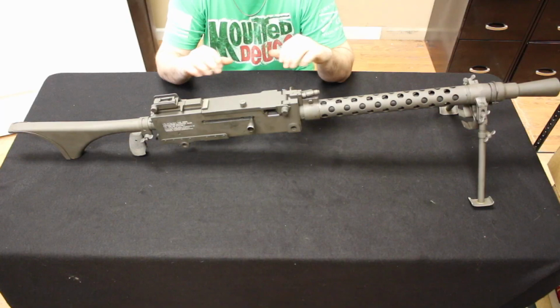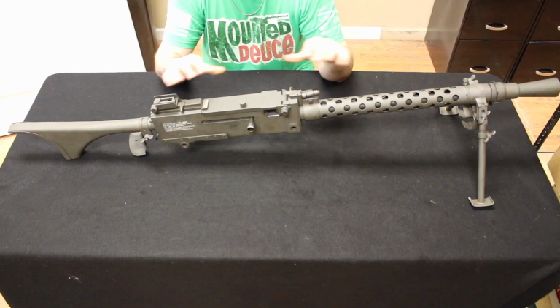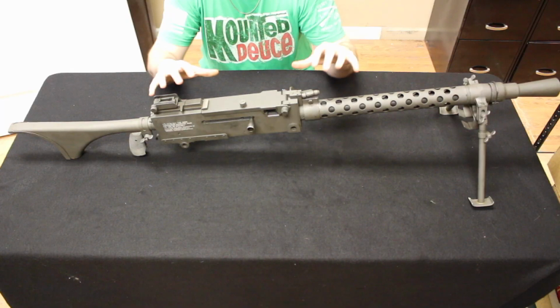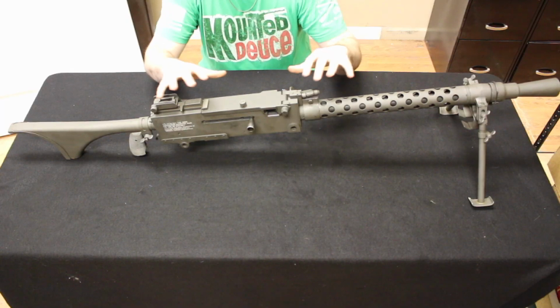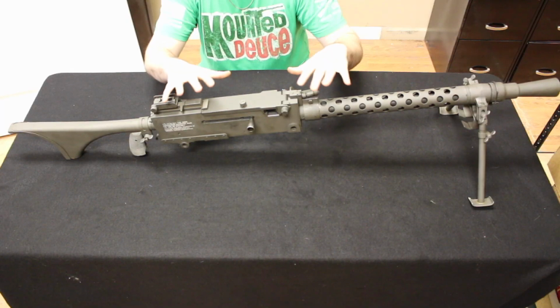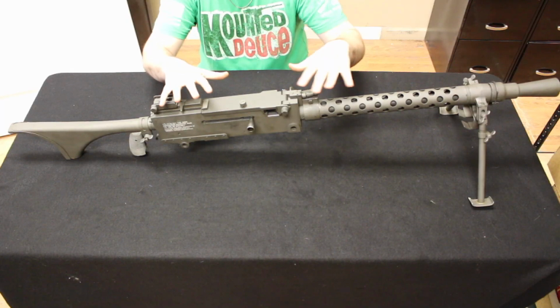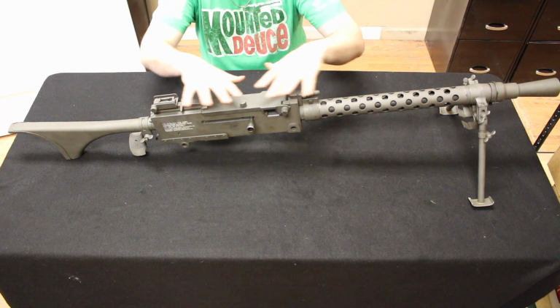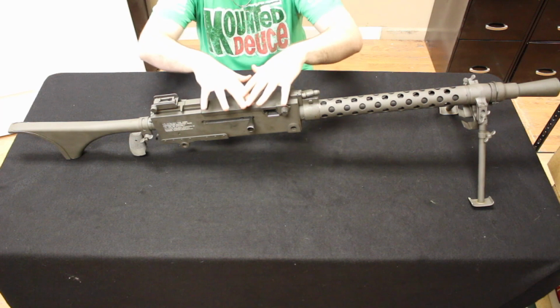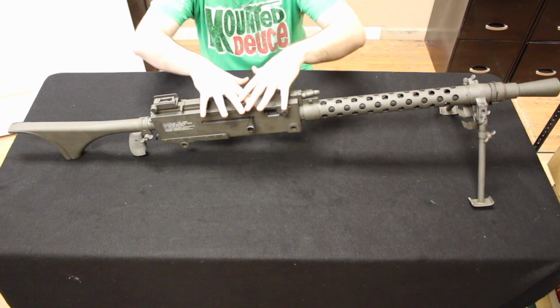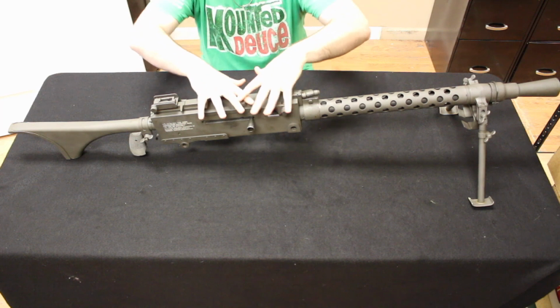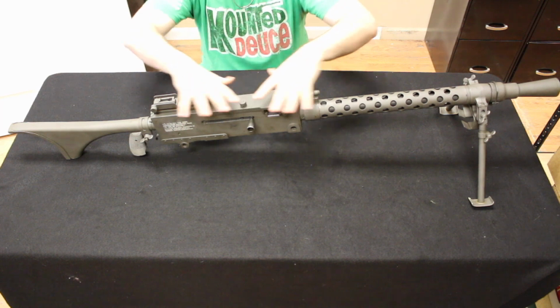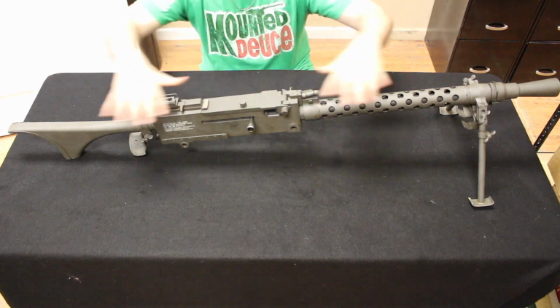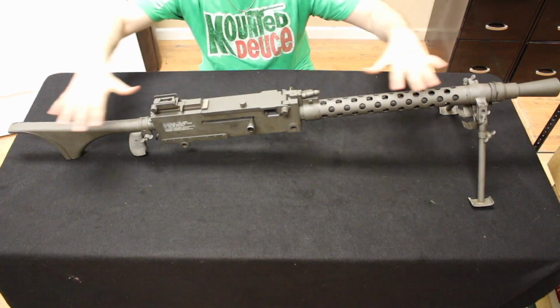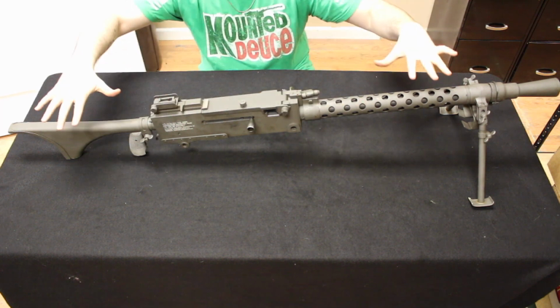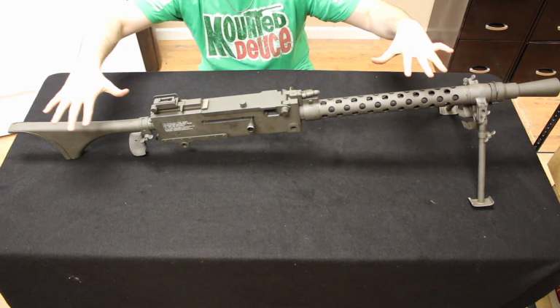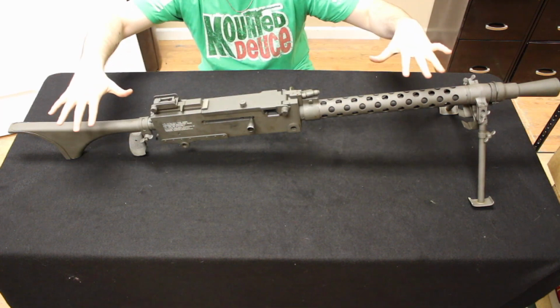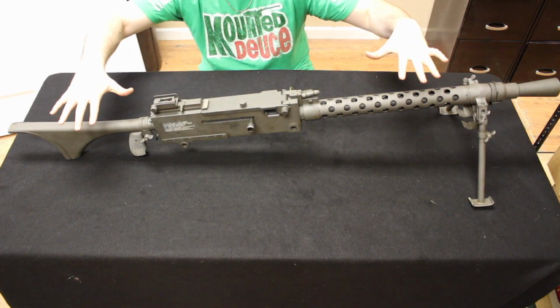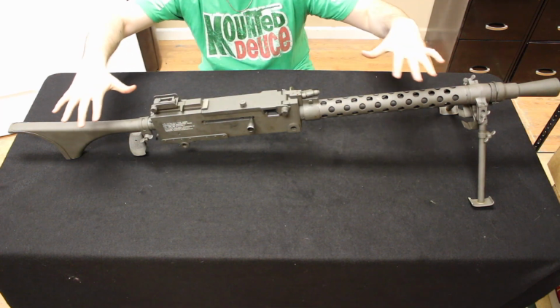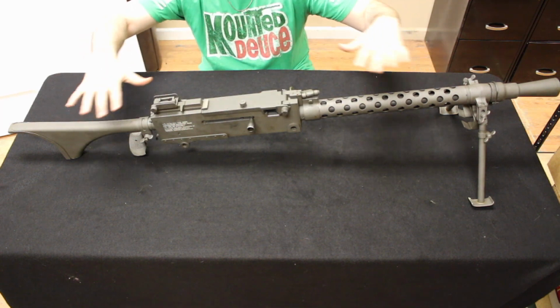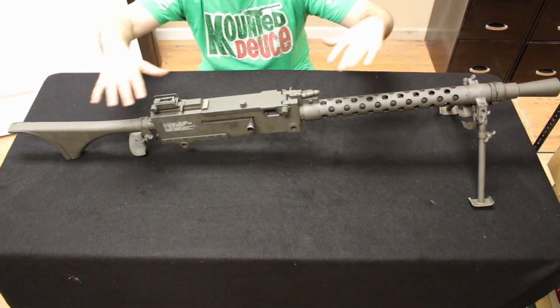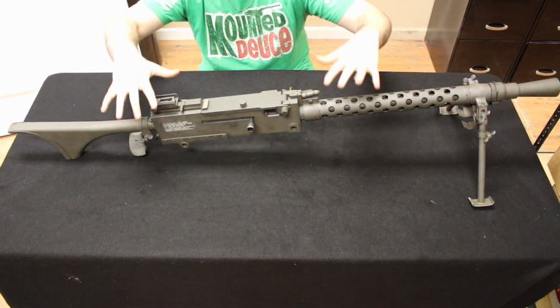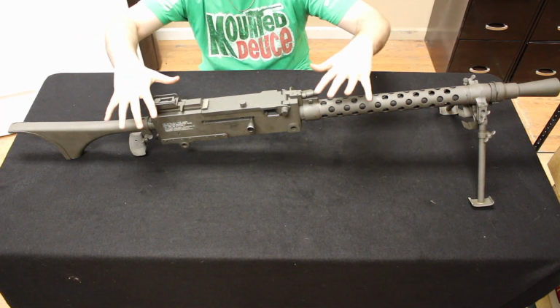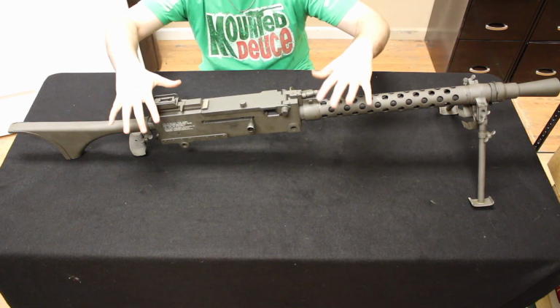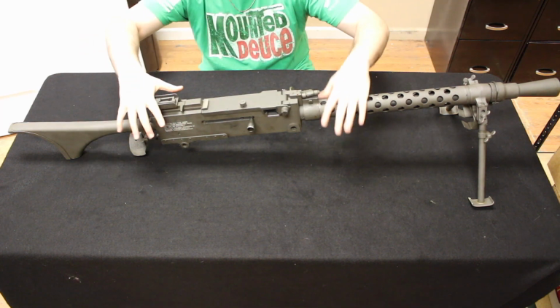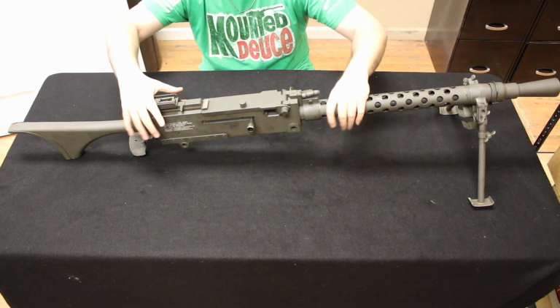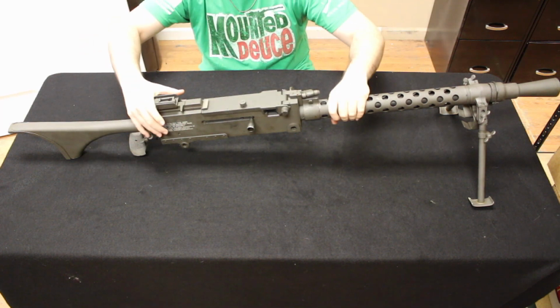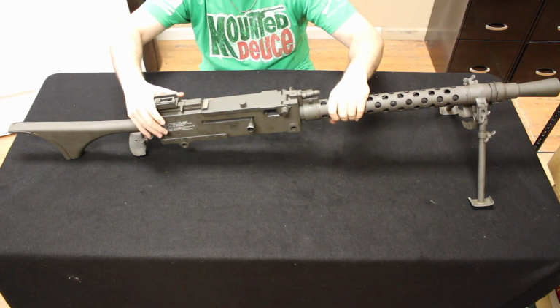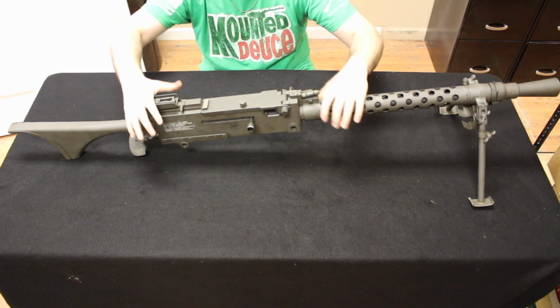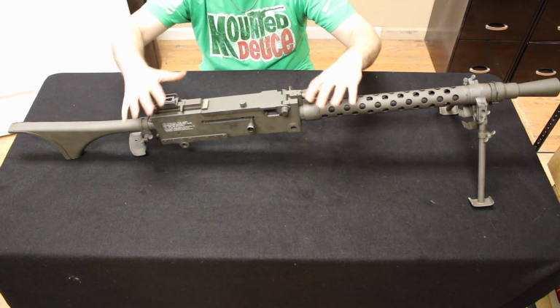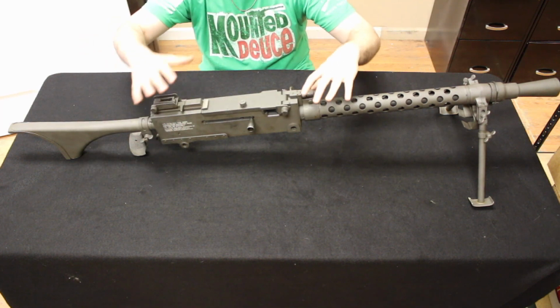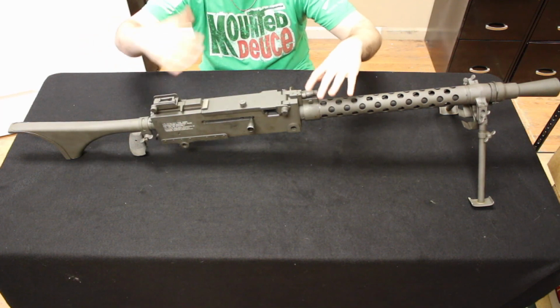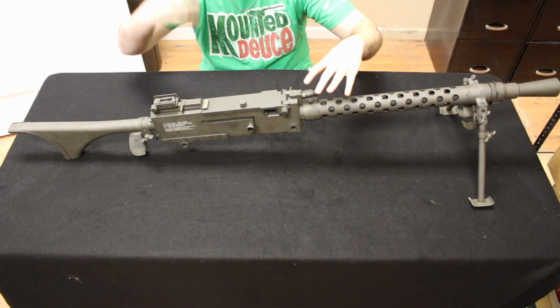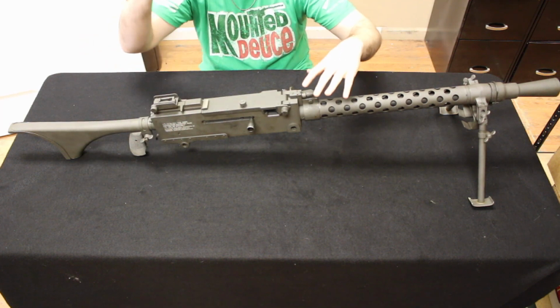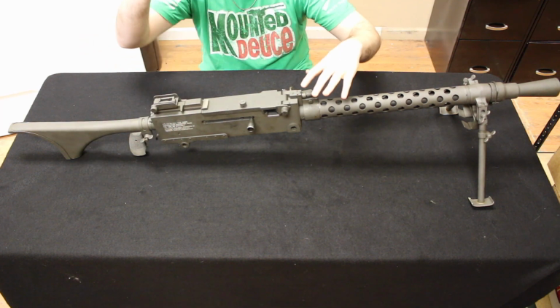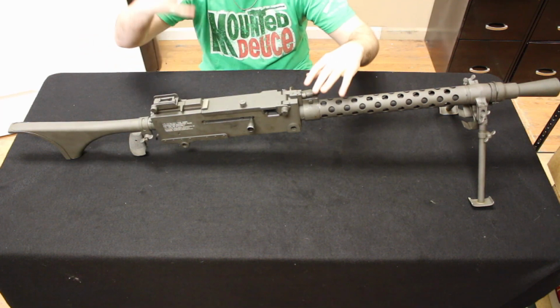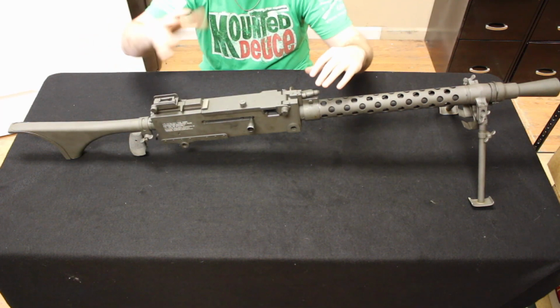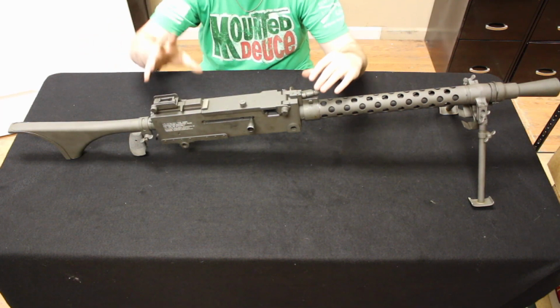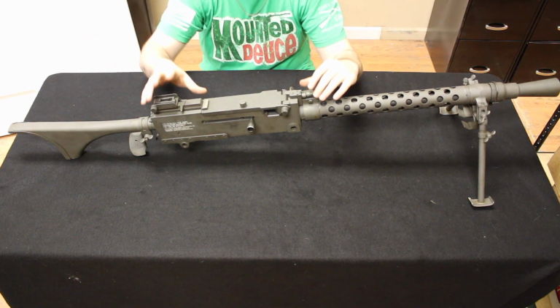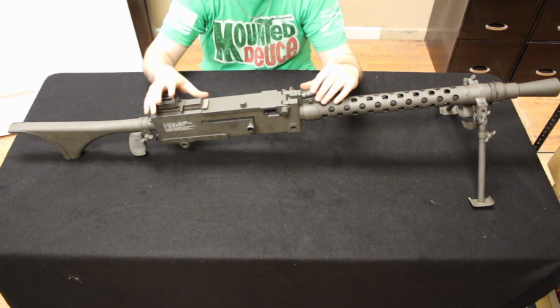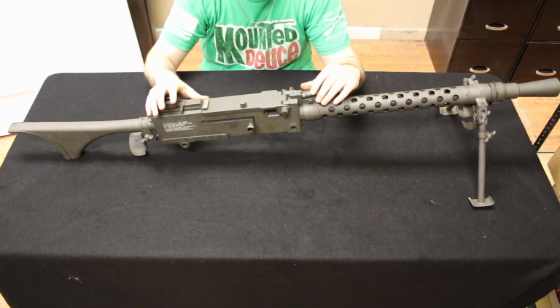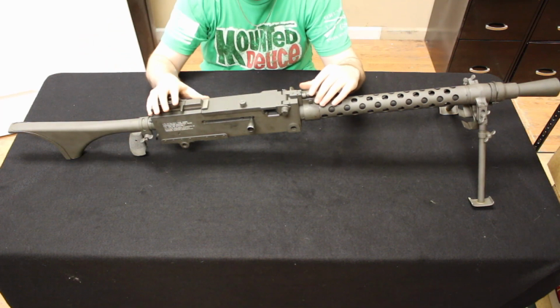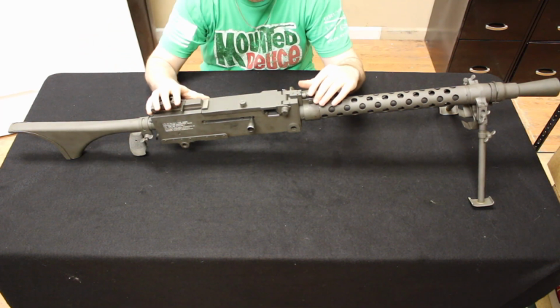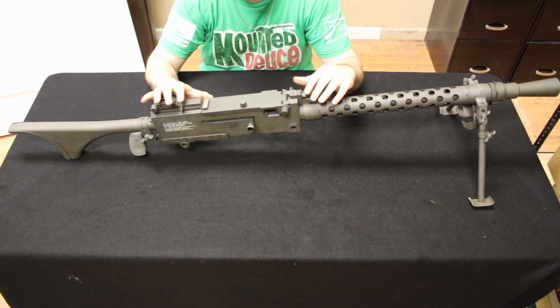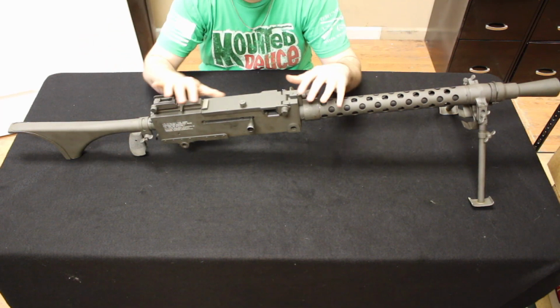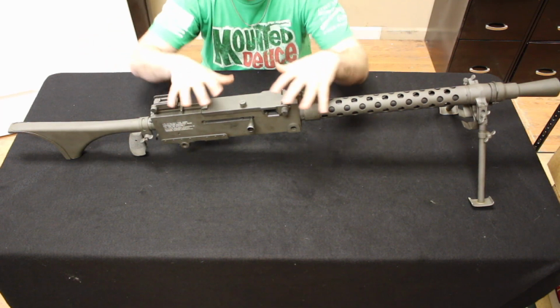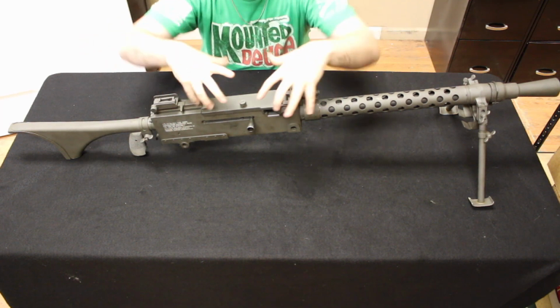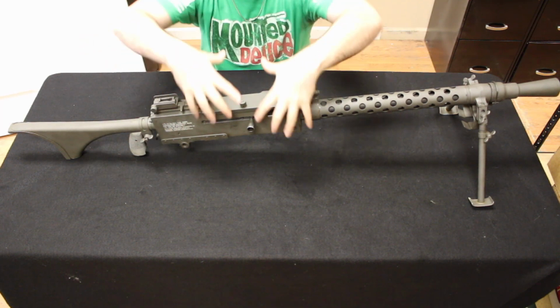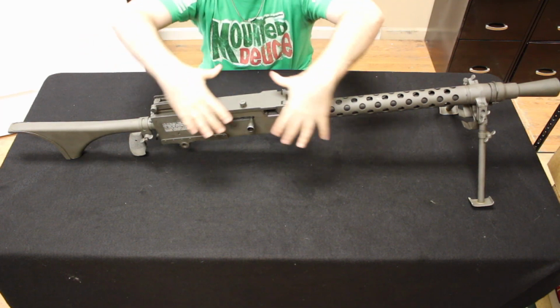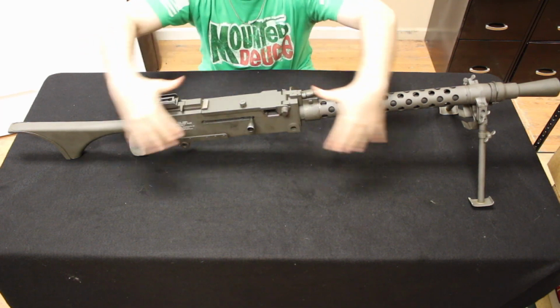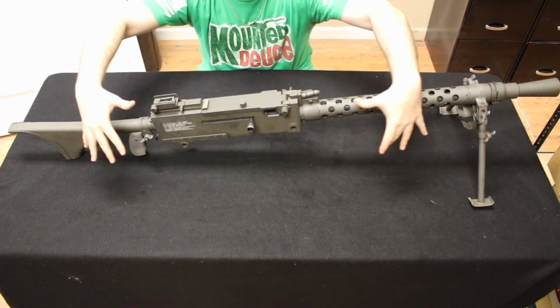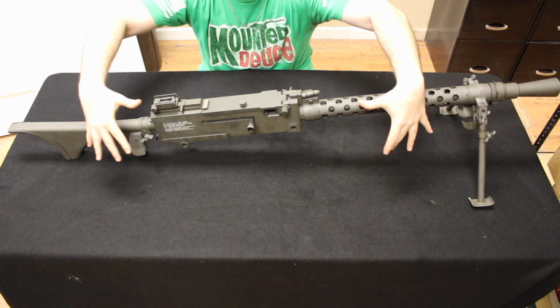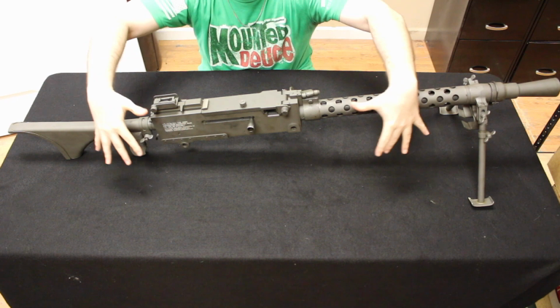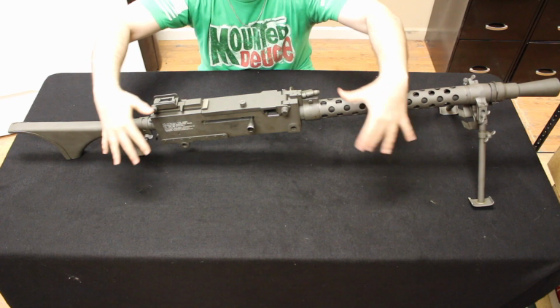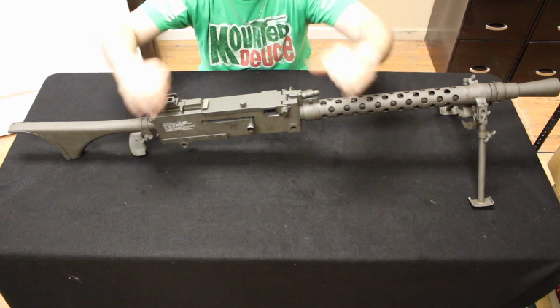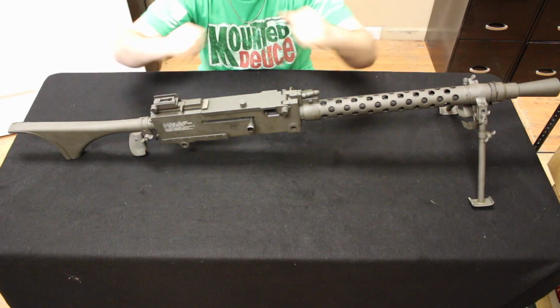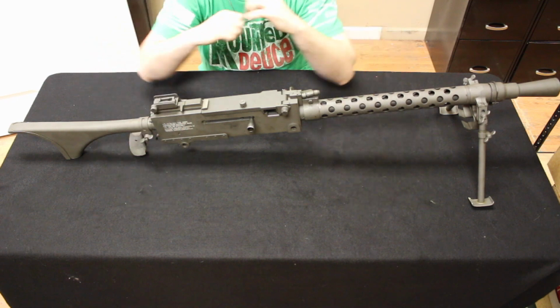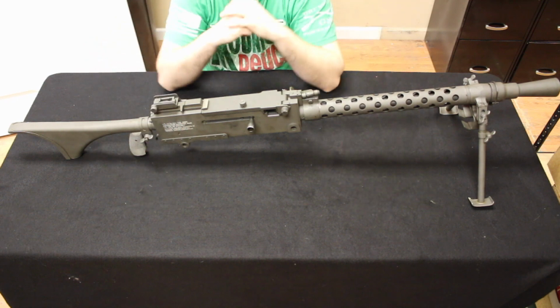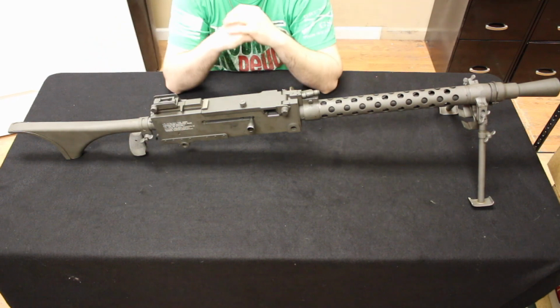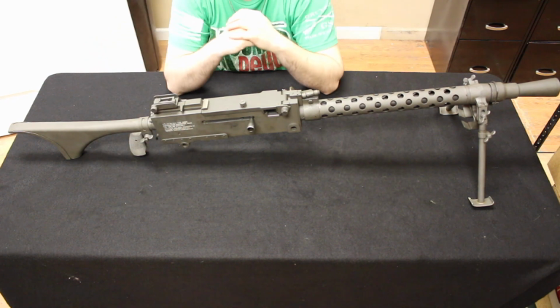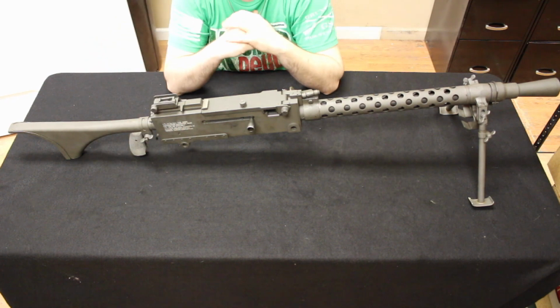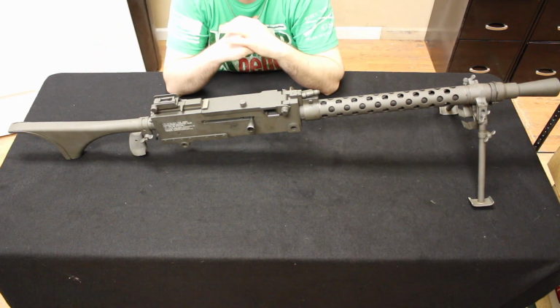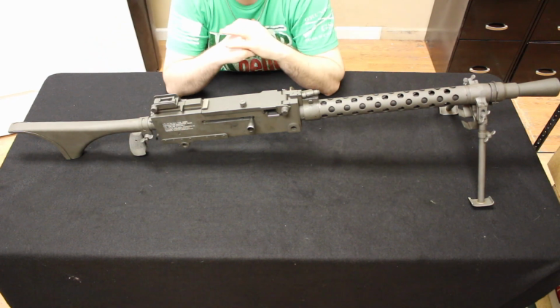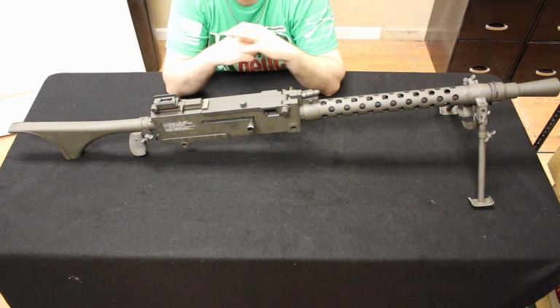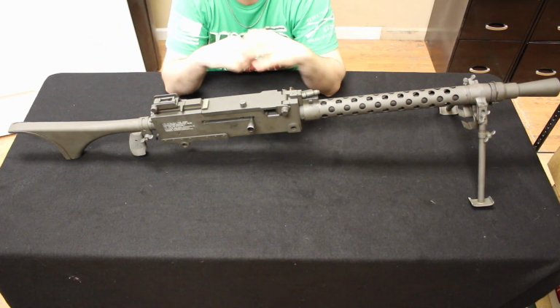It's really hard to fit this whole thing in frame and get in here with it. I know my head's cut out of frame here, but the focus is really on the firearm anyway.